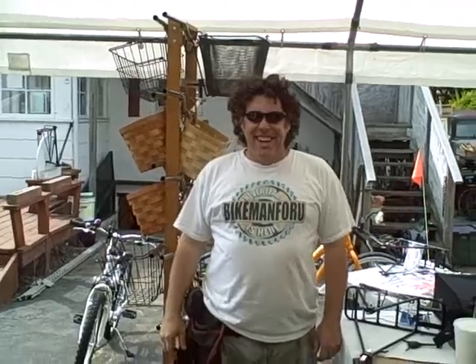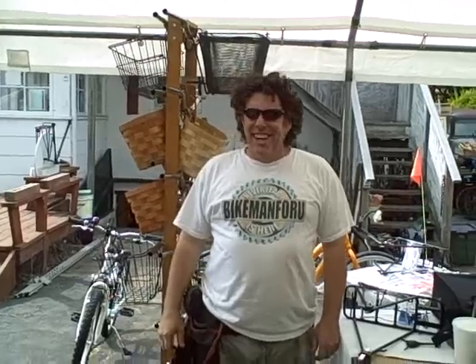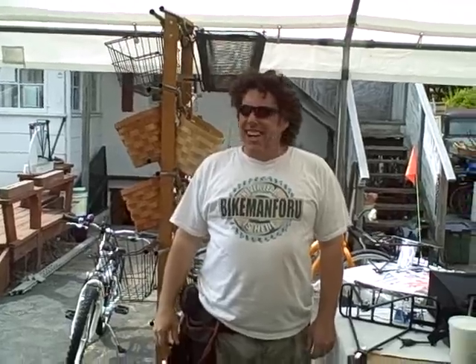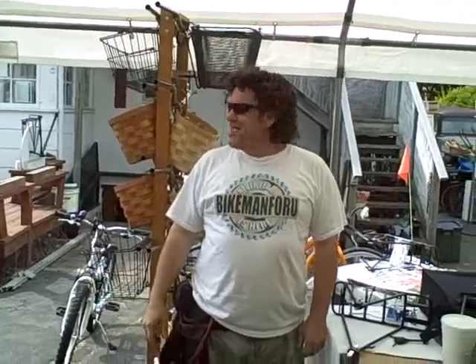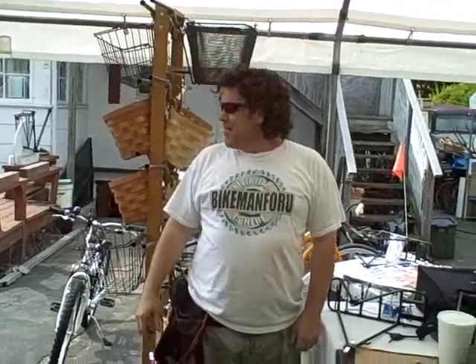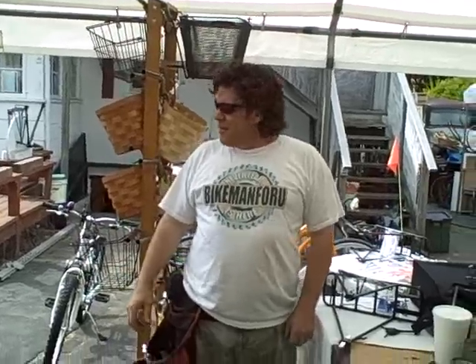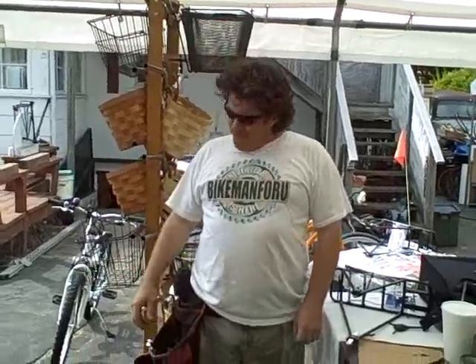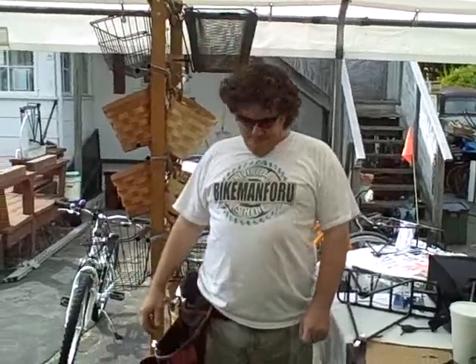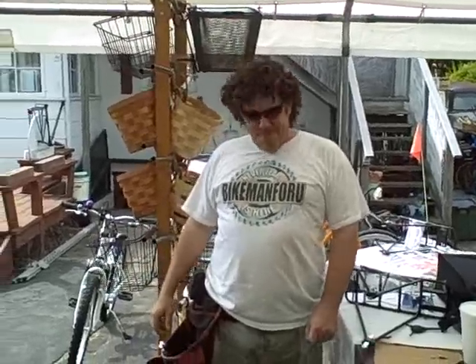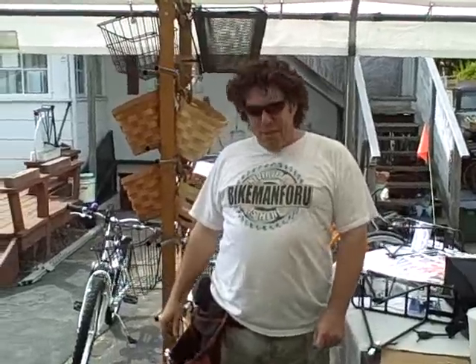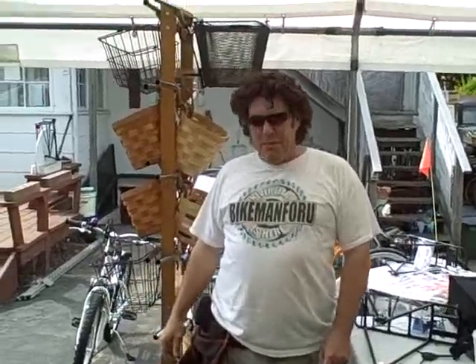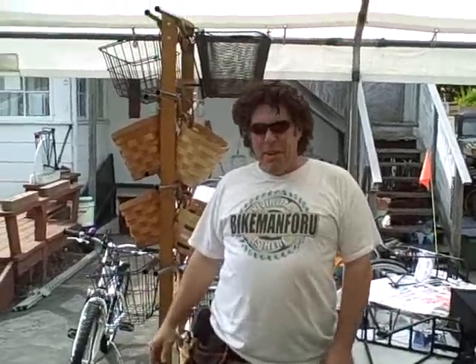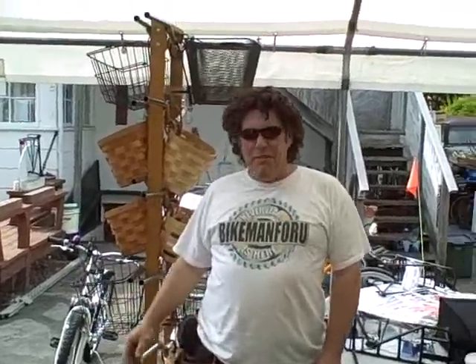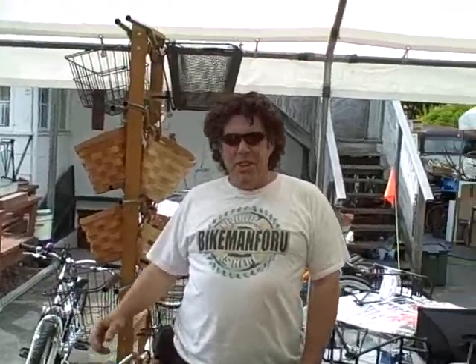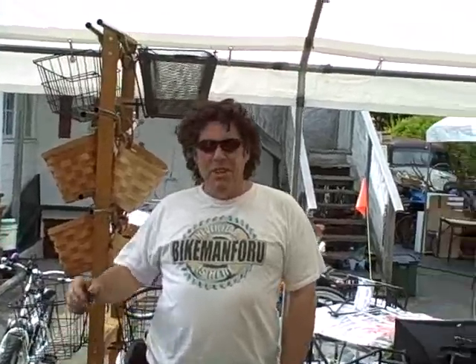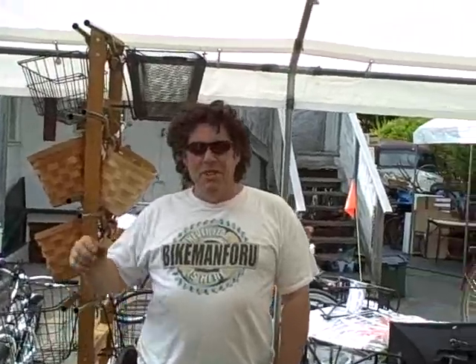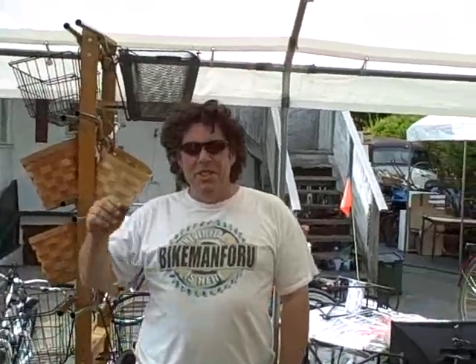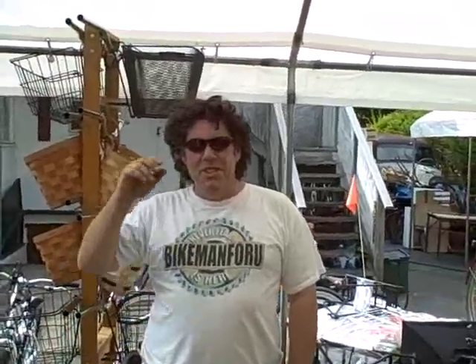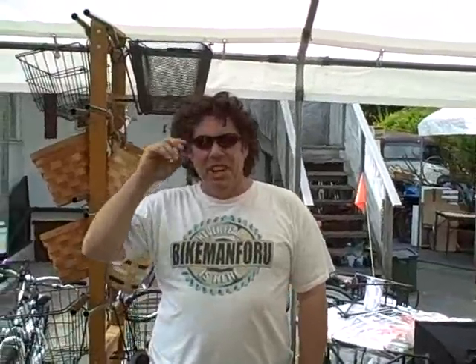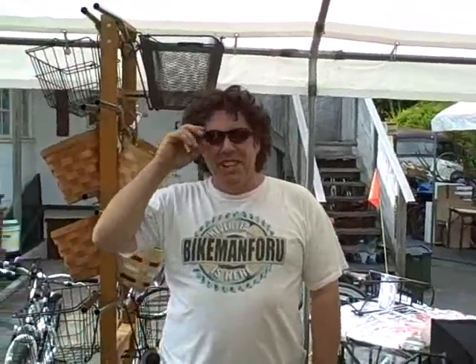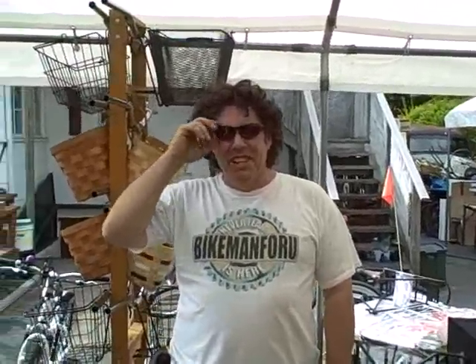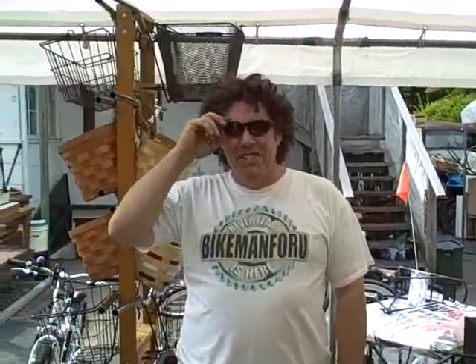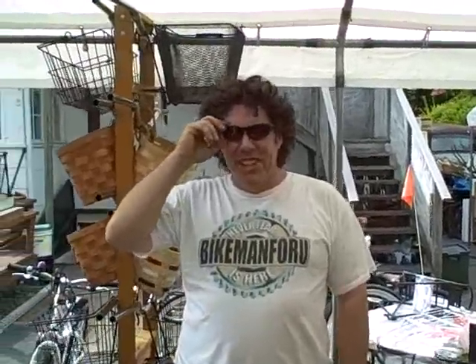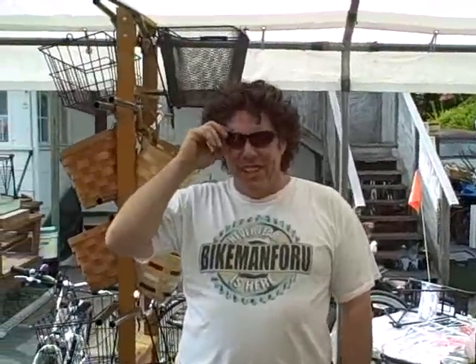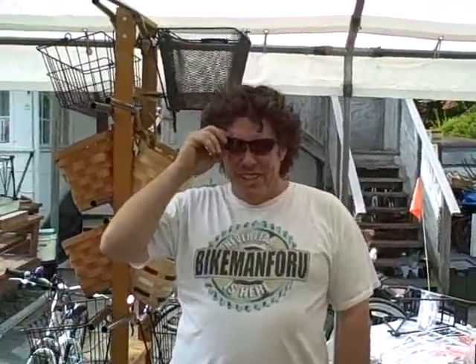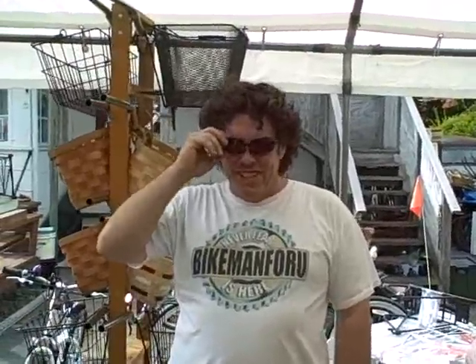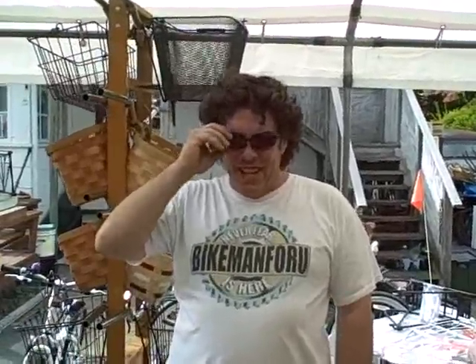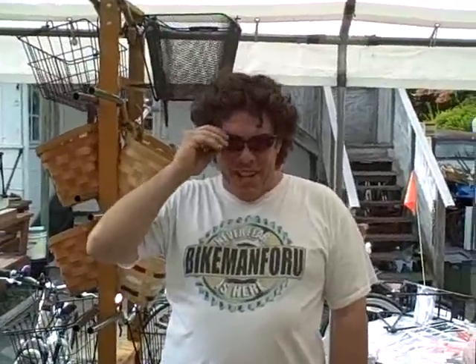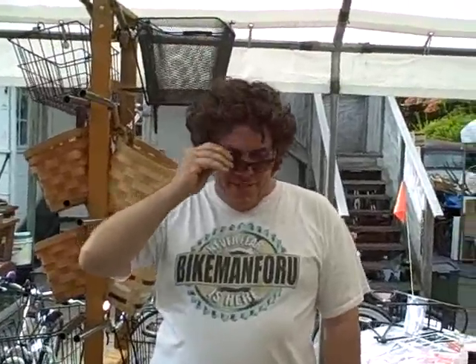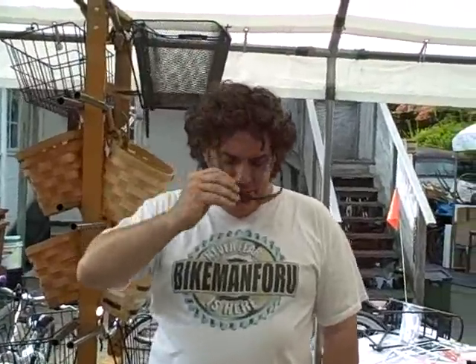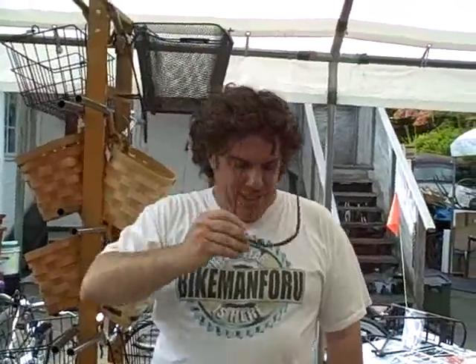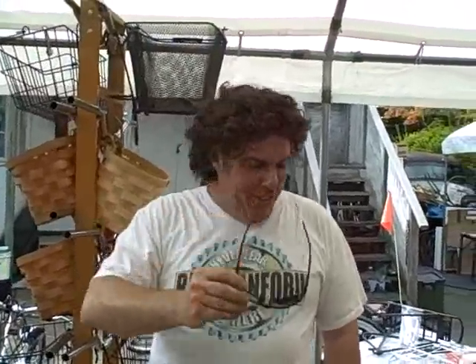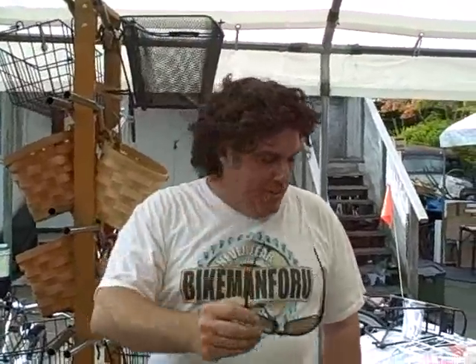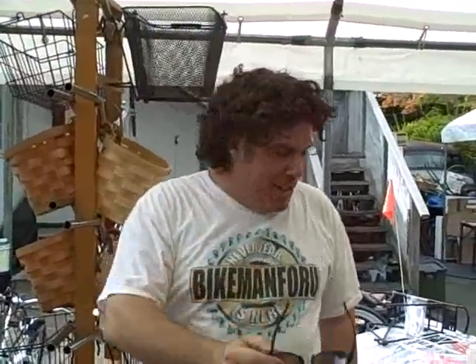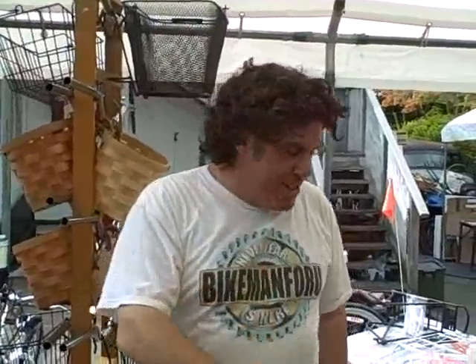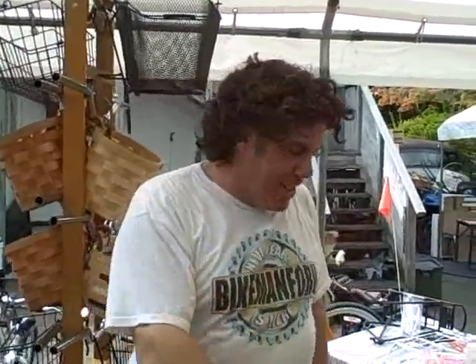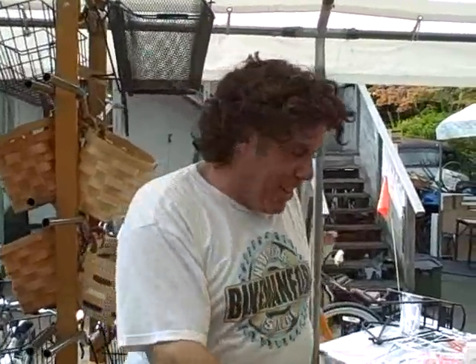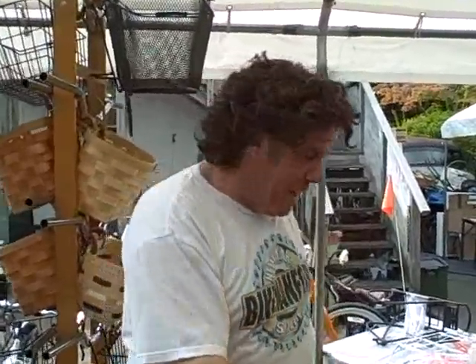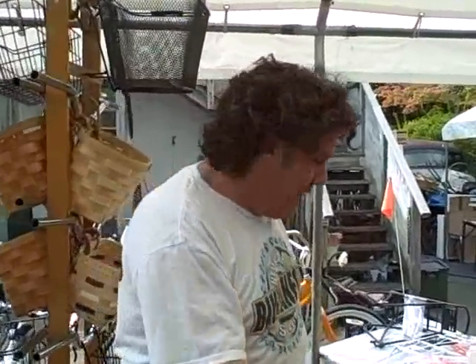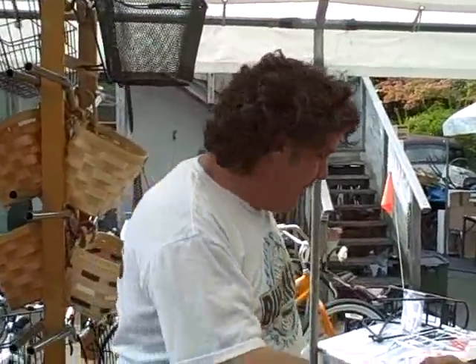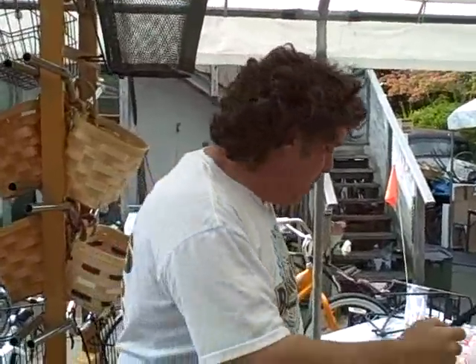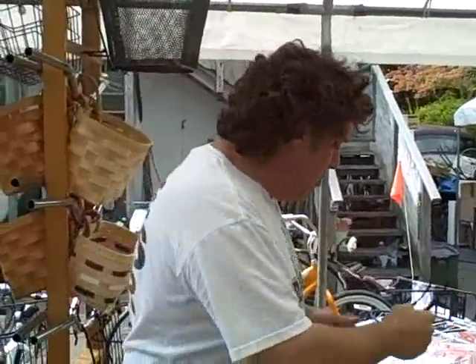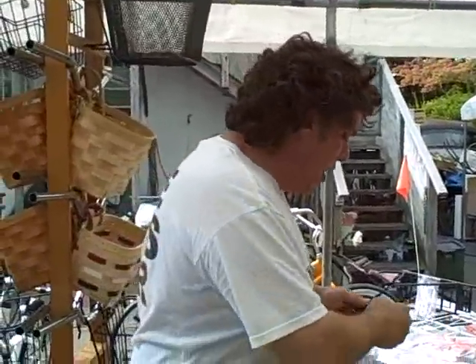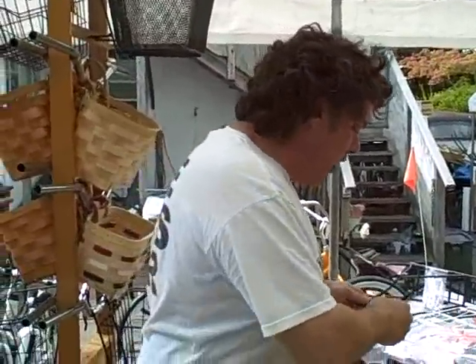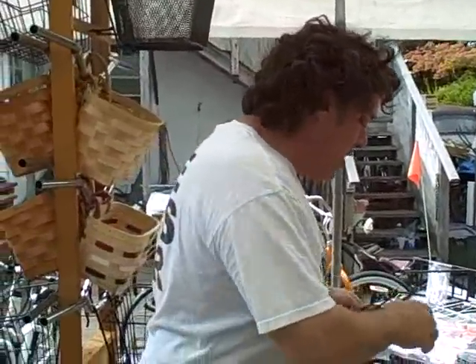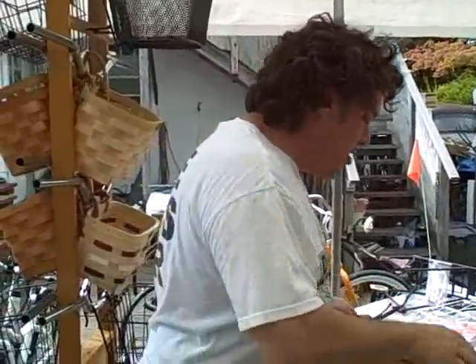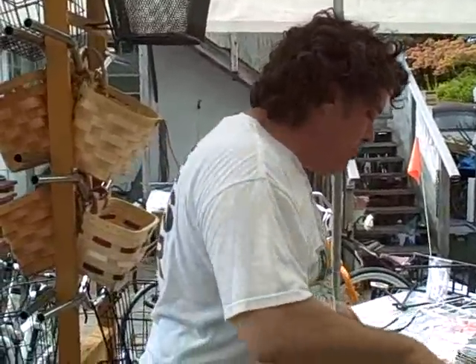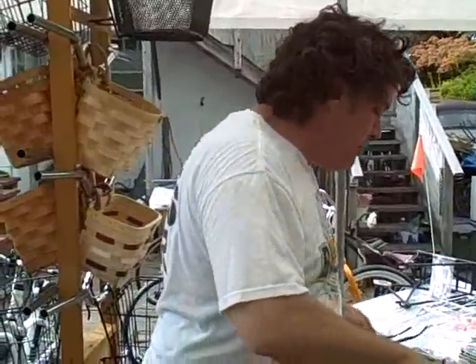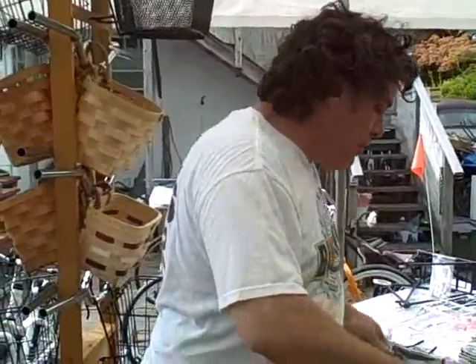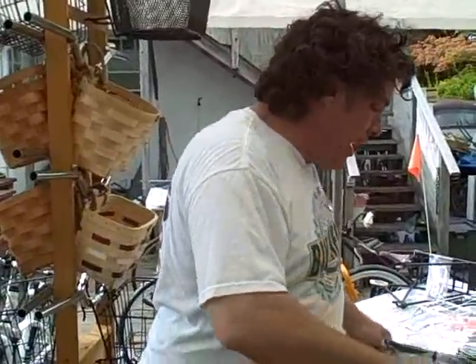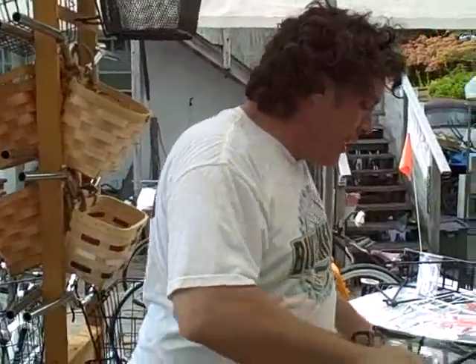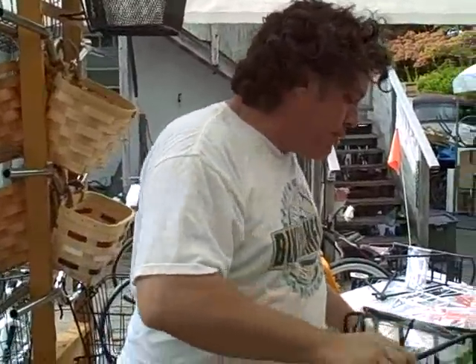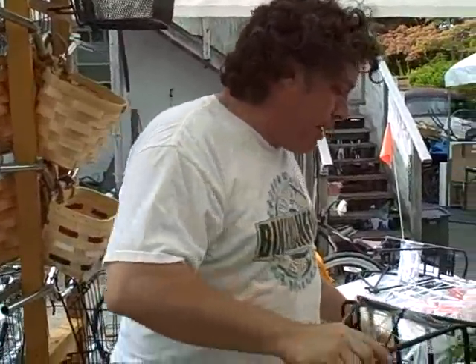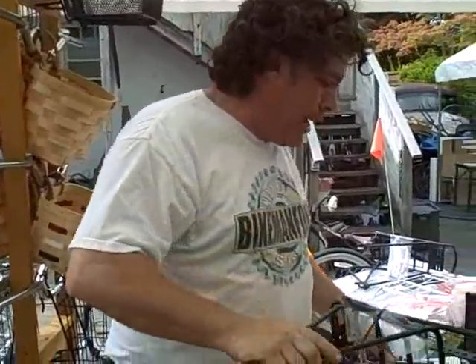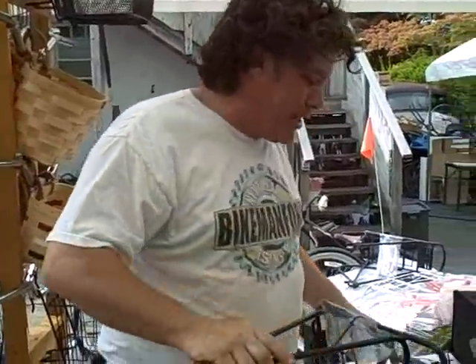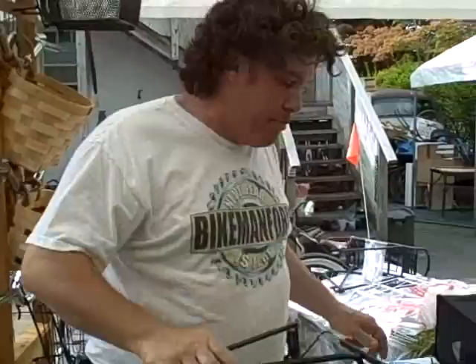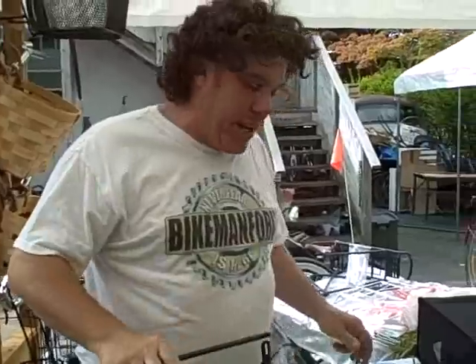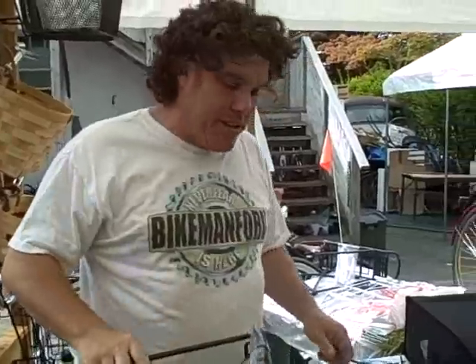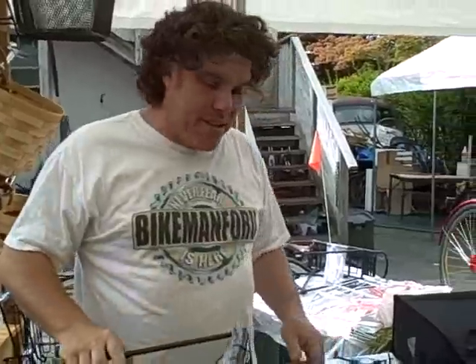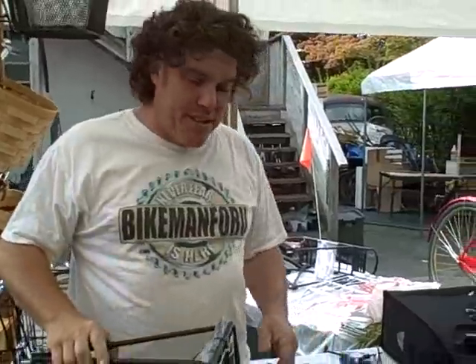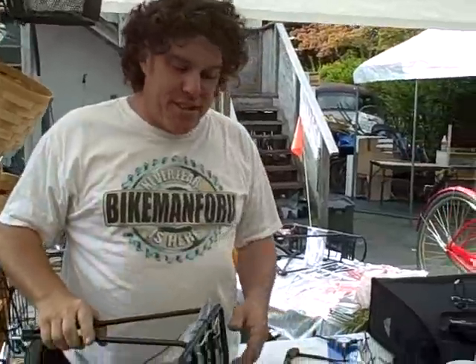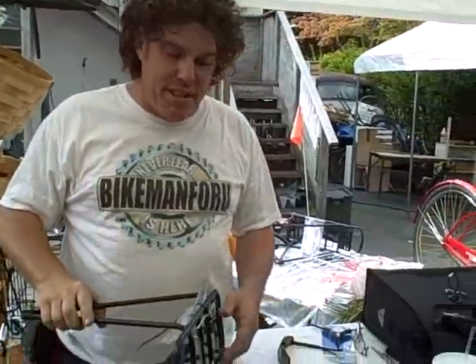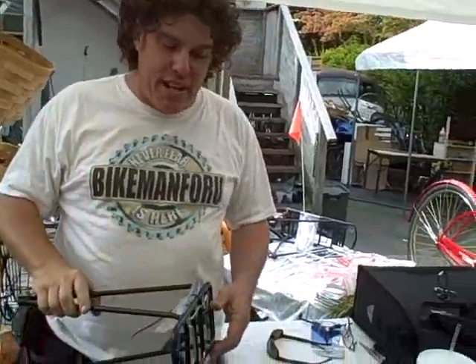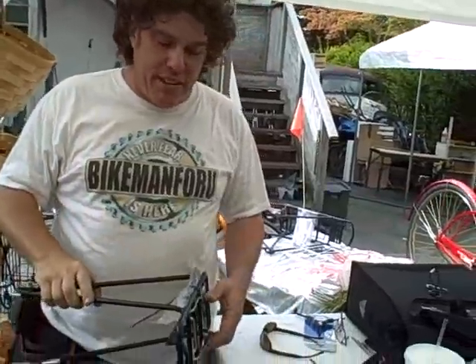Hi guys, Bike Man For You instructional video time. Once again, we are doing rags, bags, and baskets today.